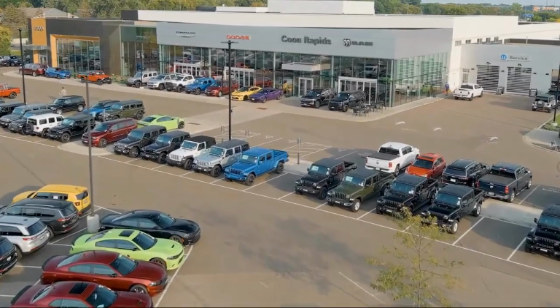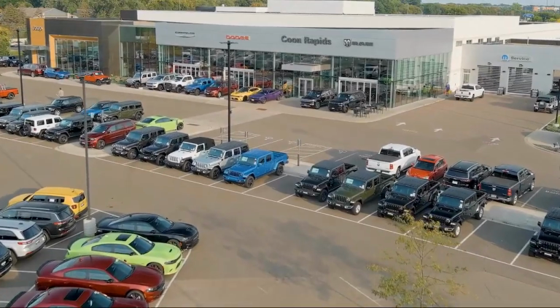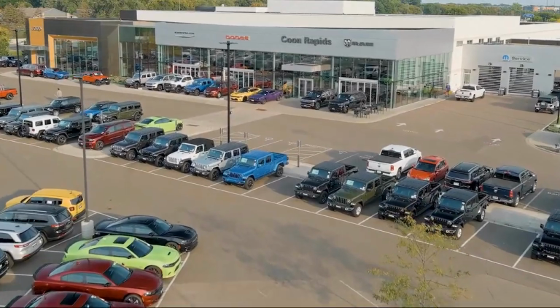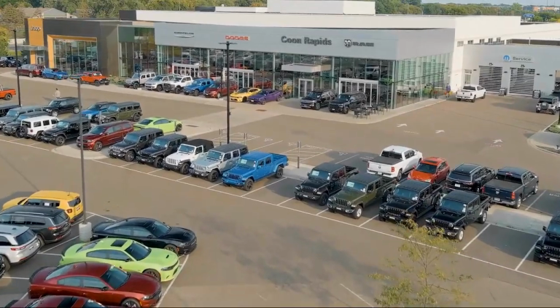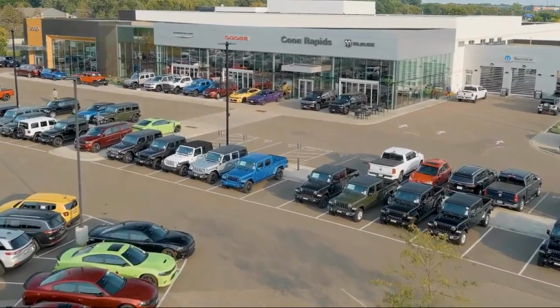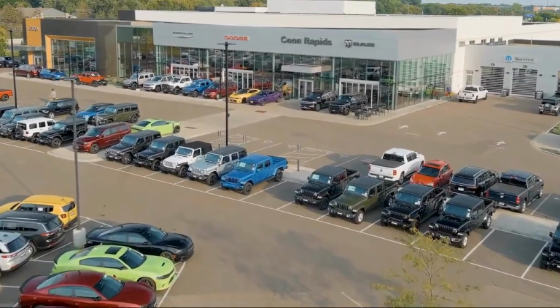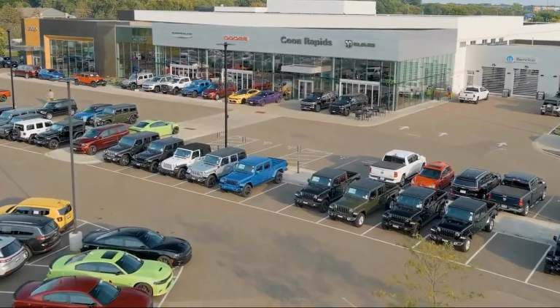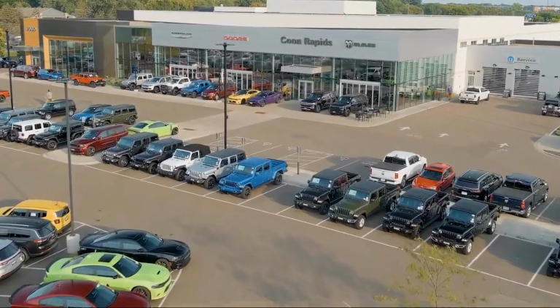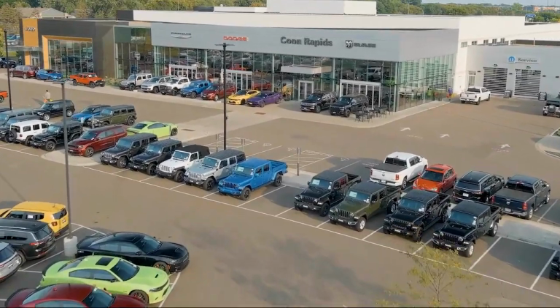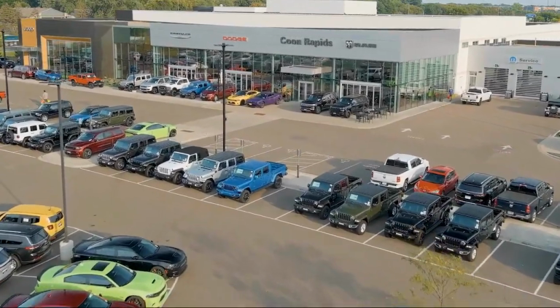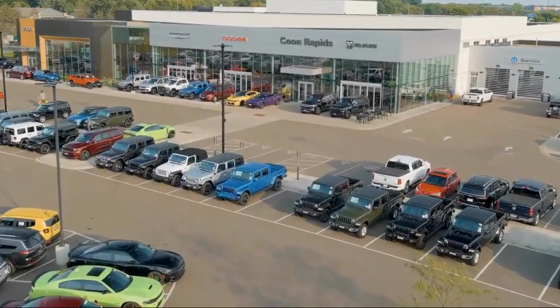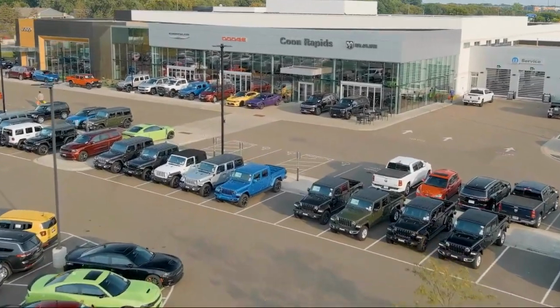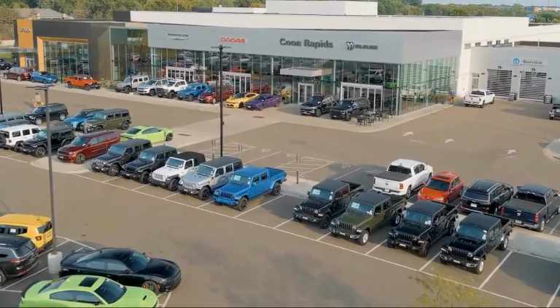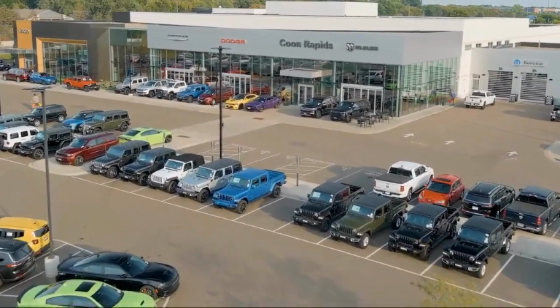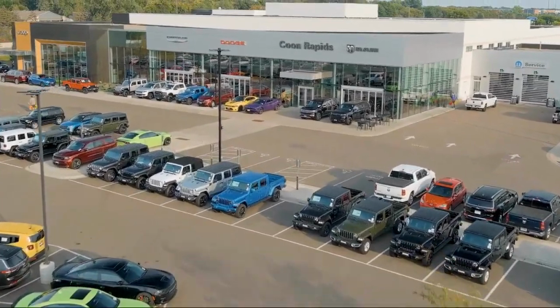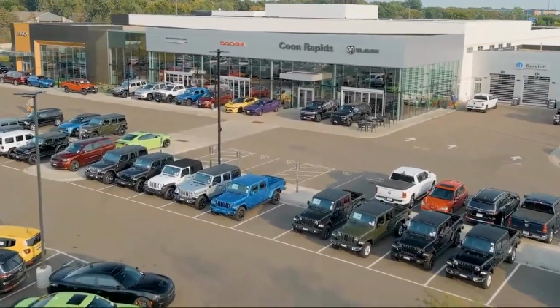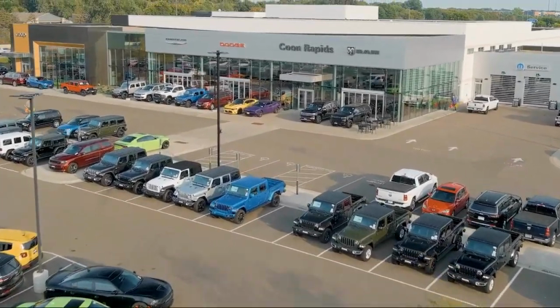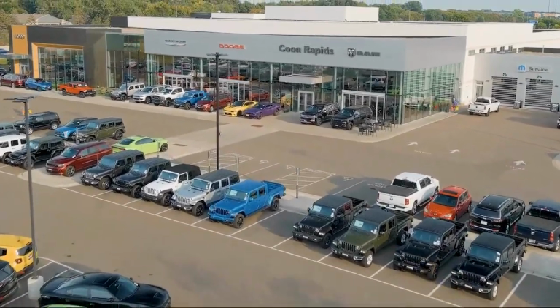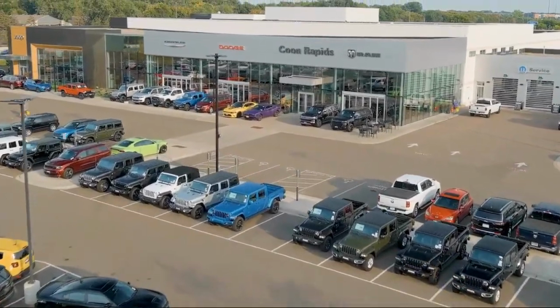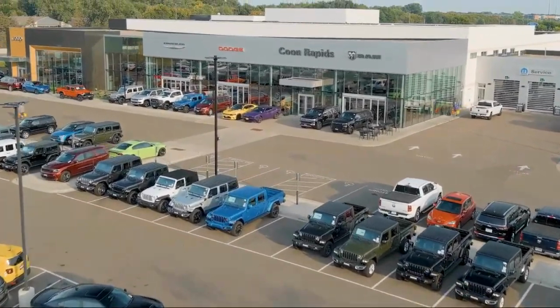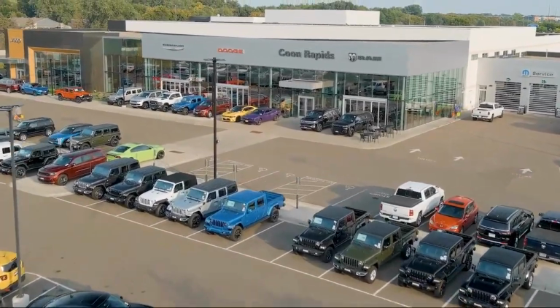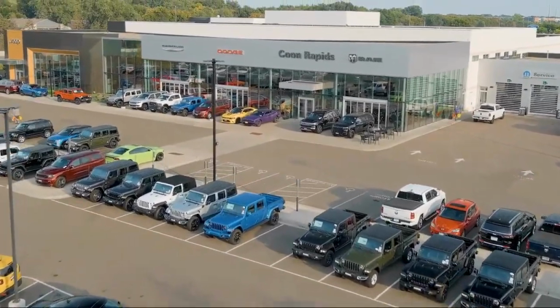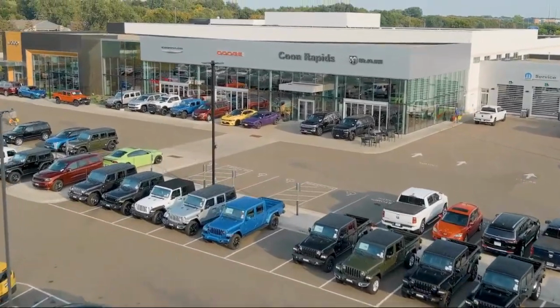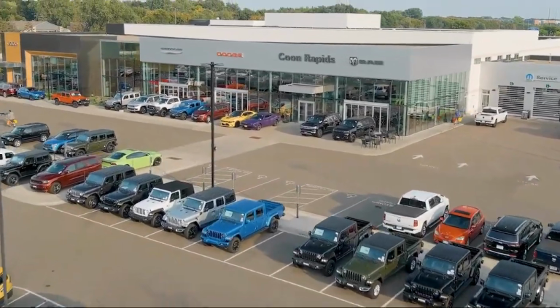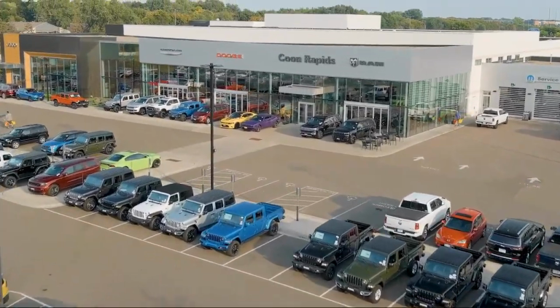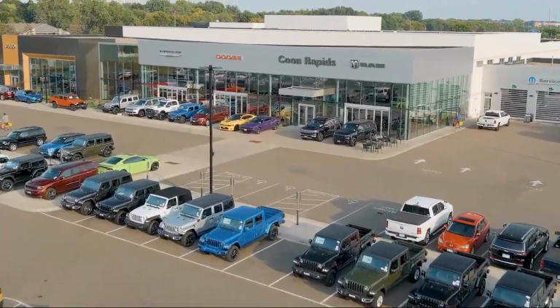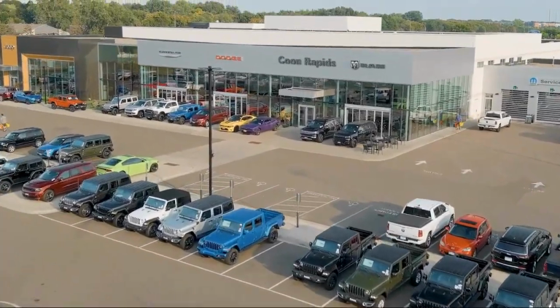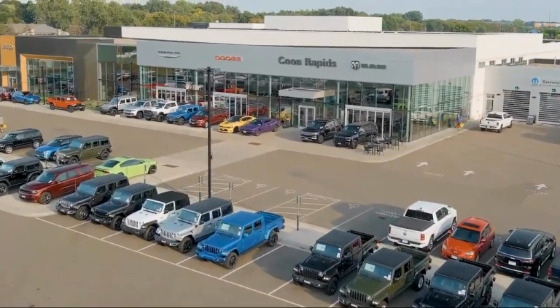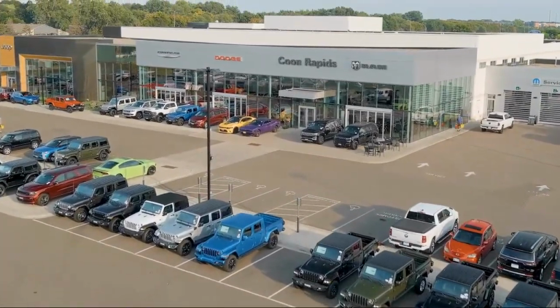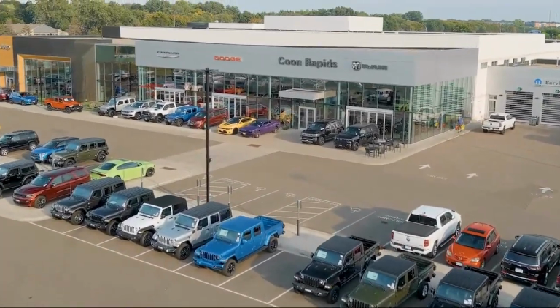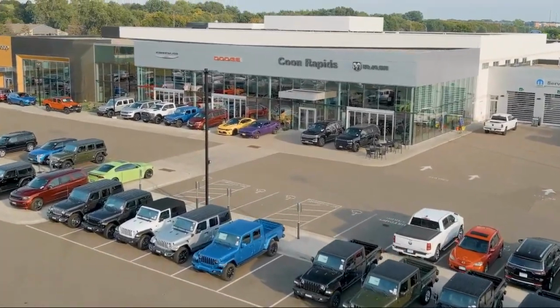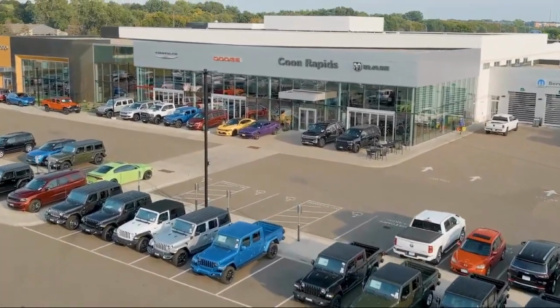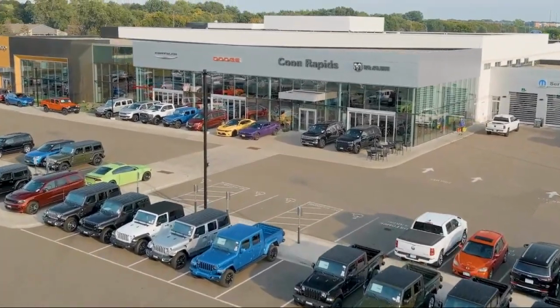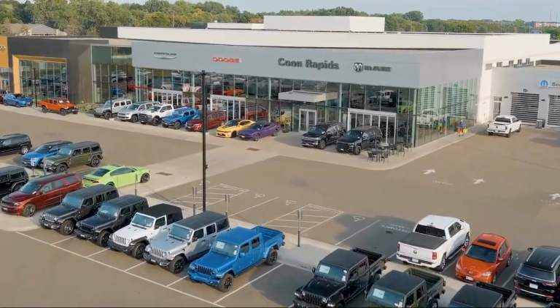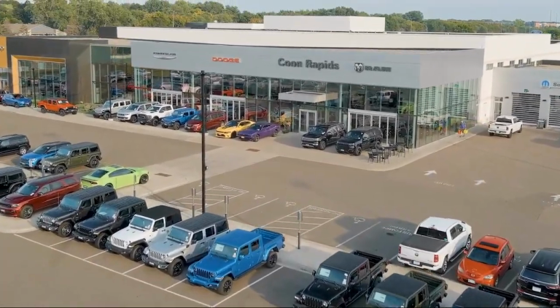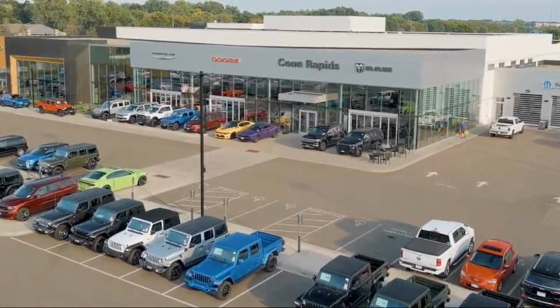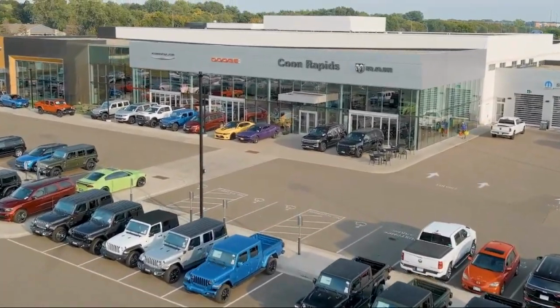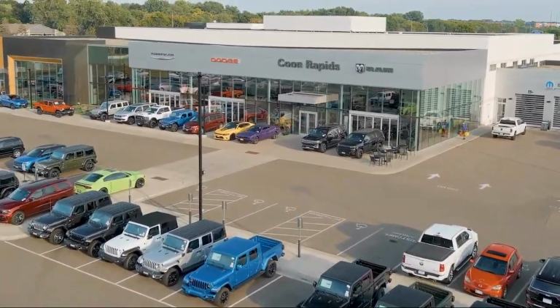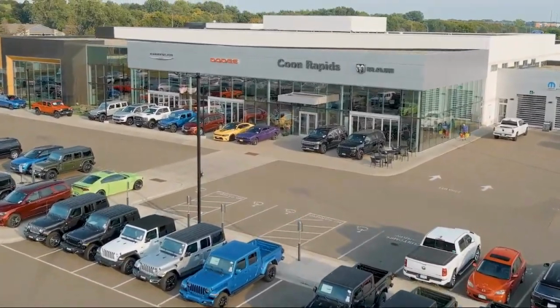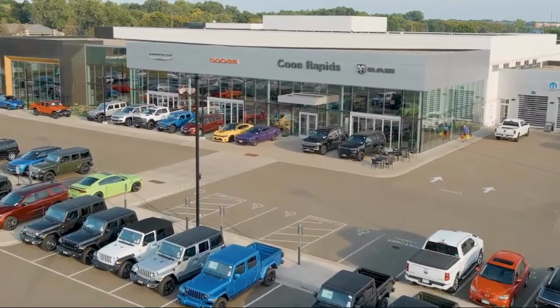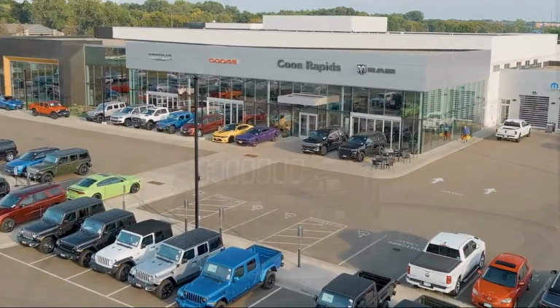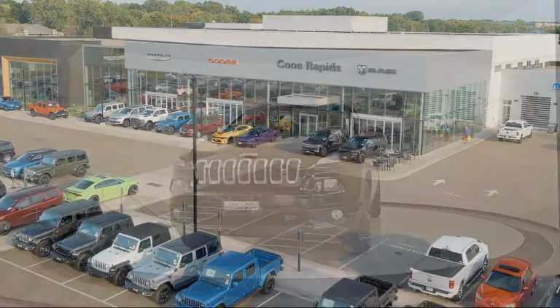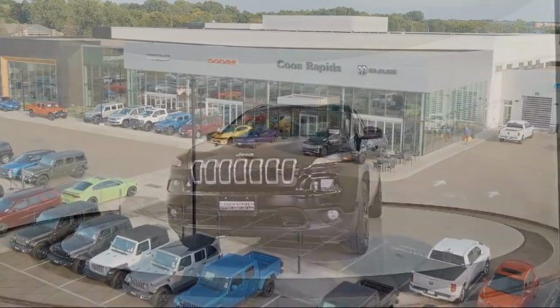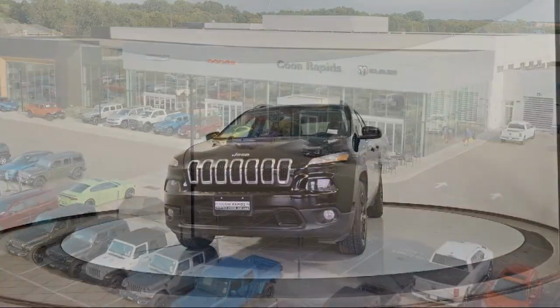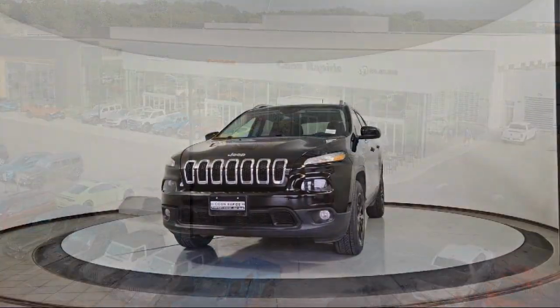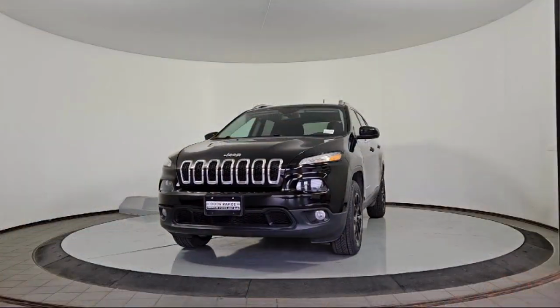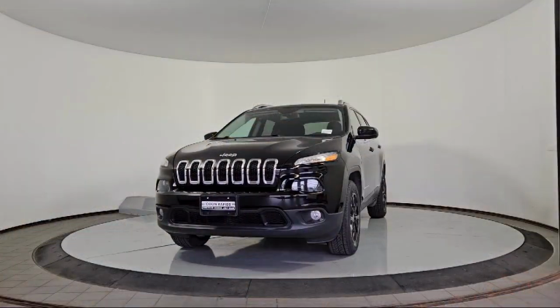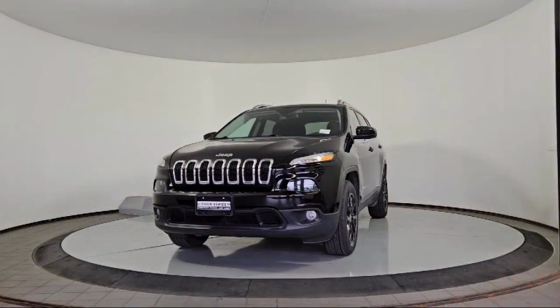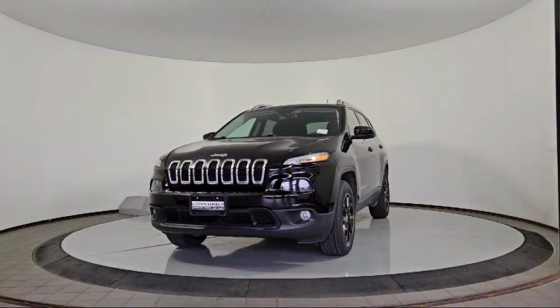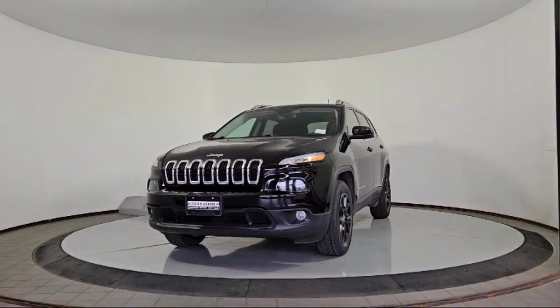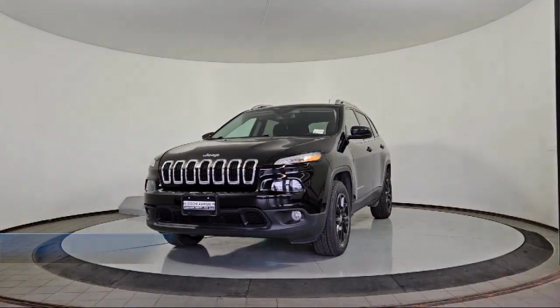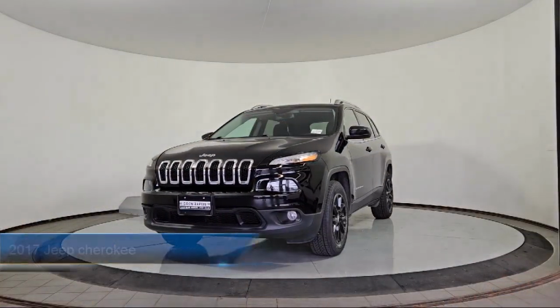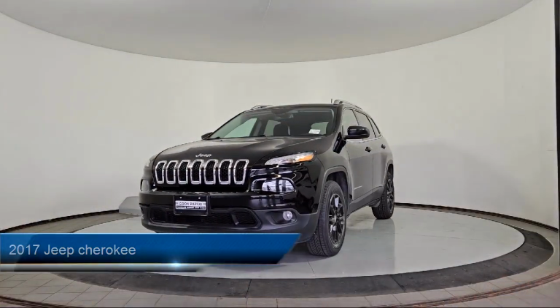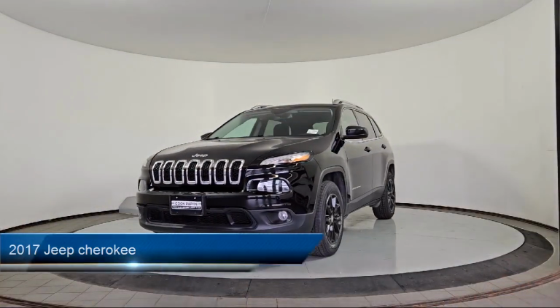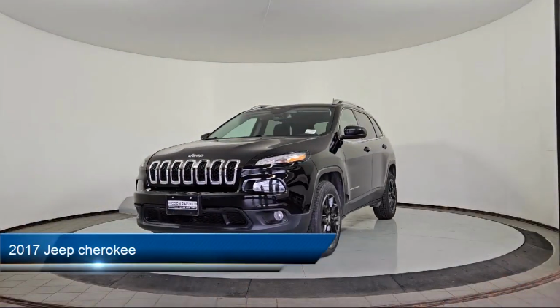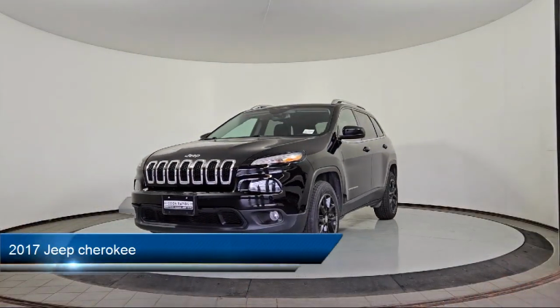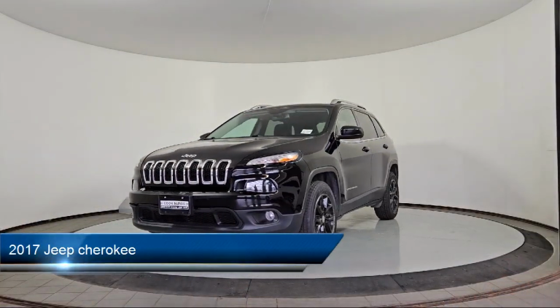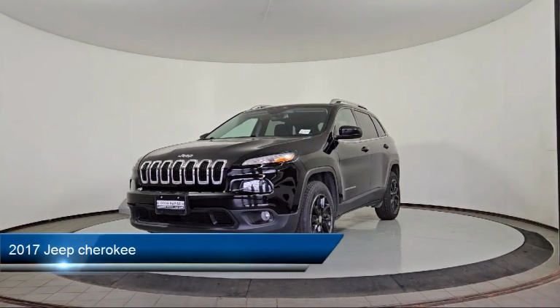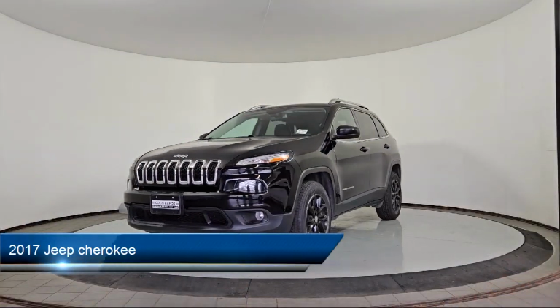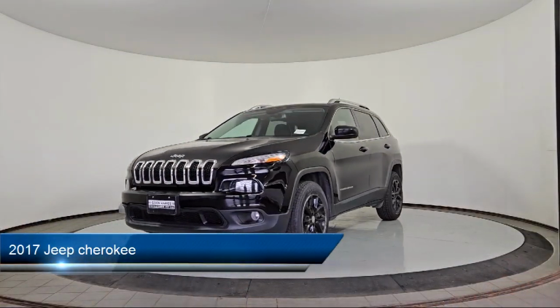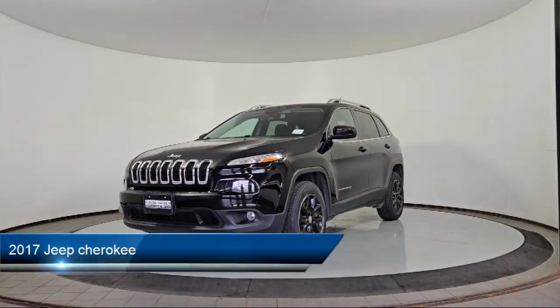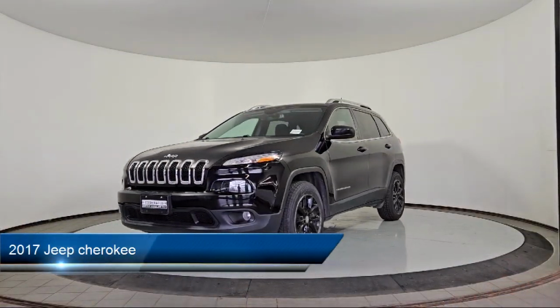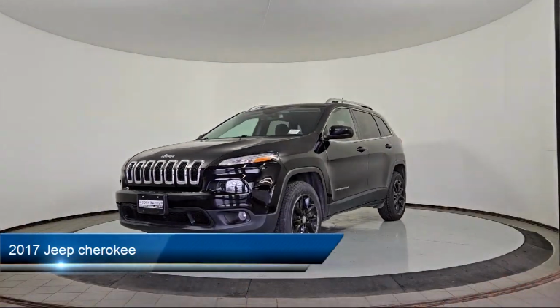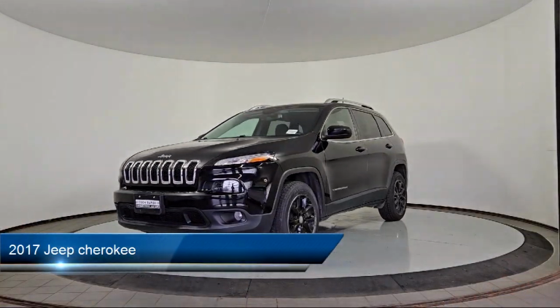Welcome to Coon Rapids Chrysler Dodge Jeep Ram. Here's a look at one of our great vehicles in inventory.